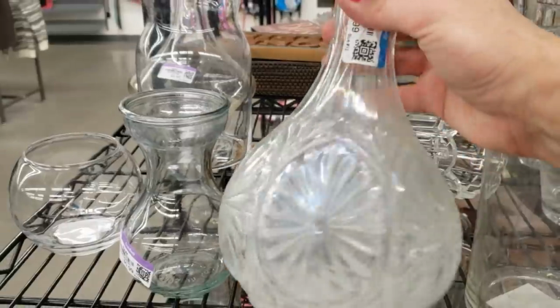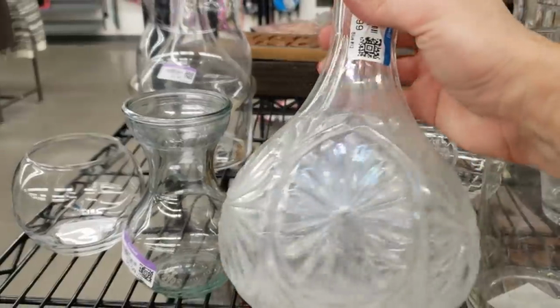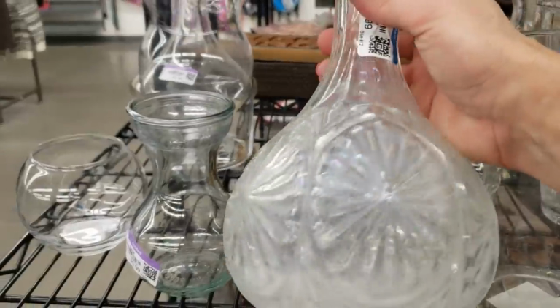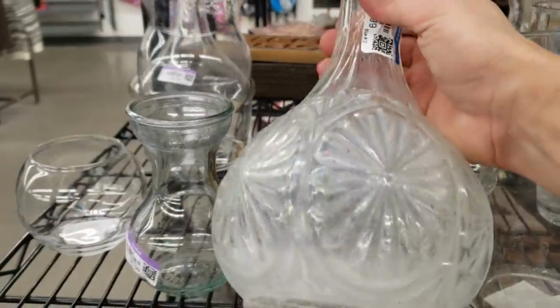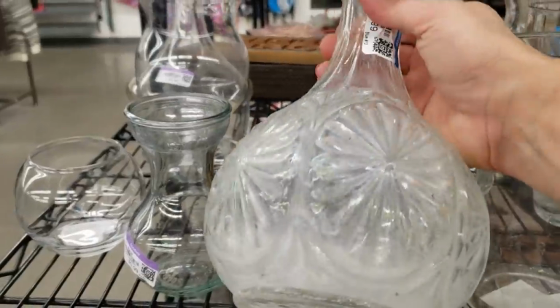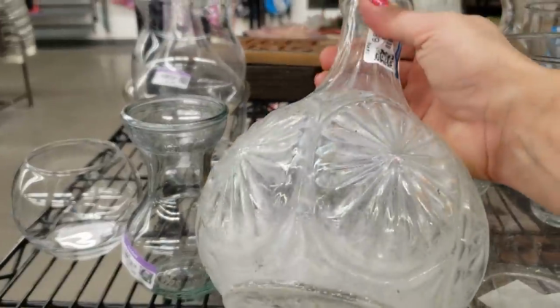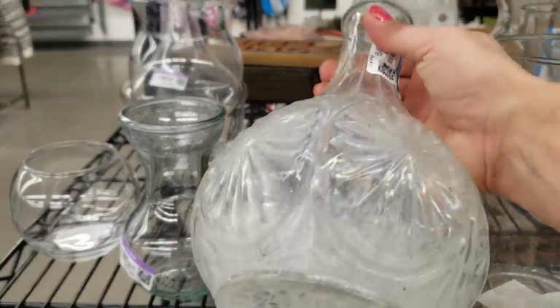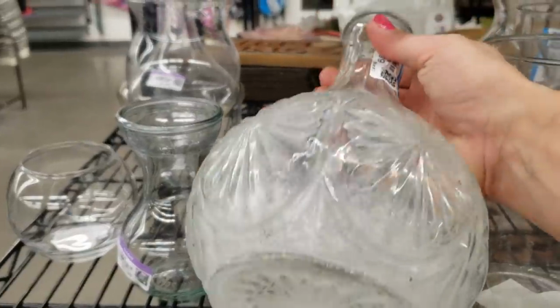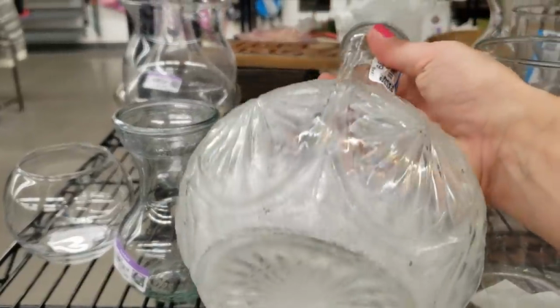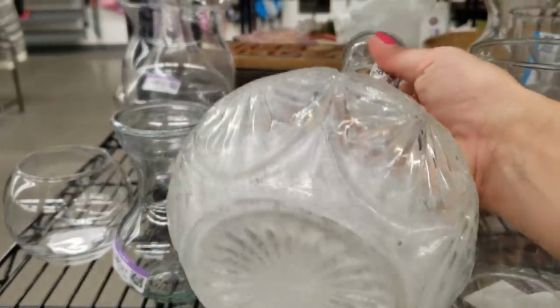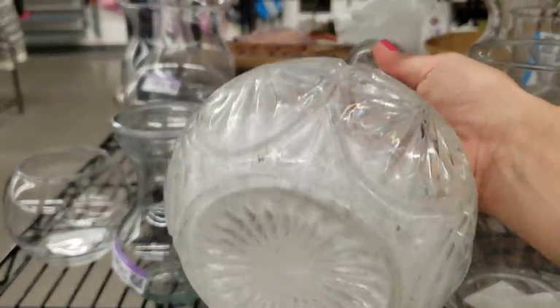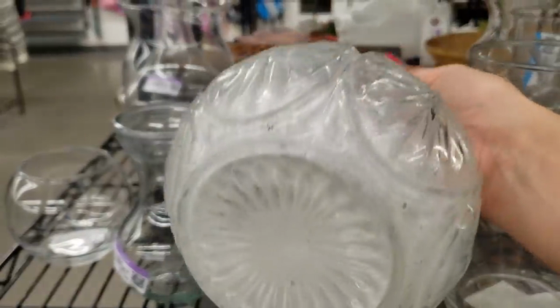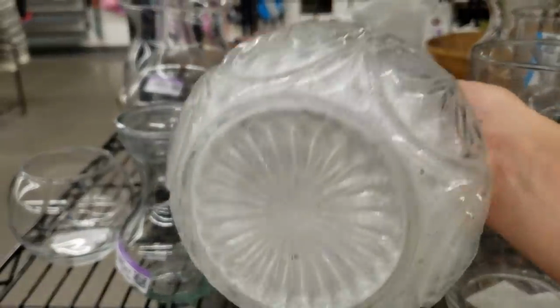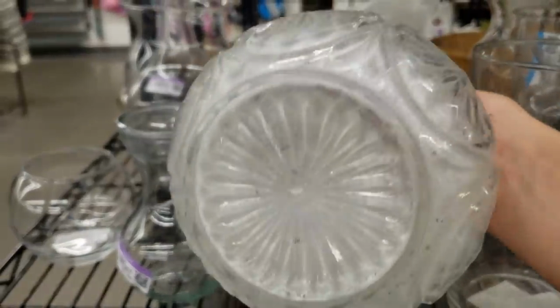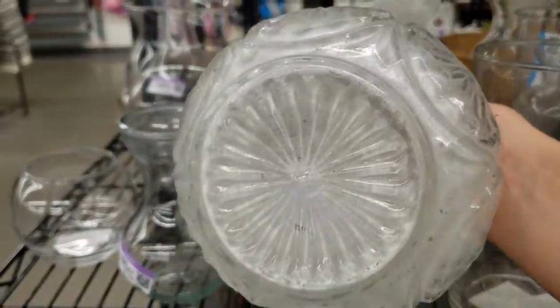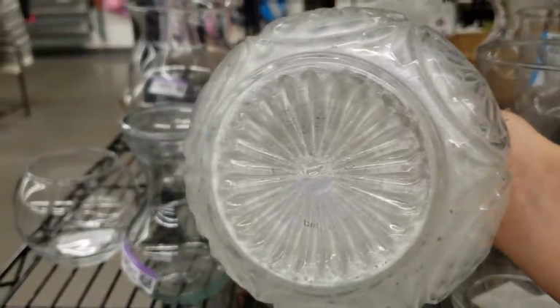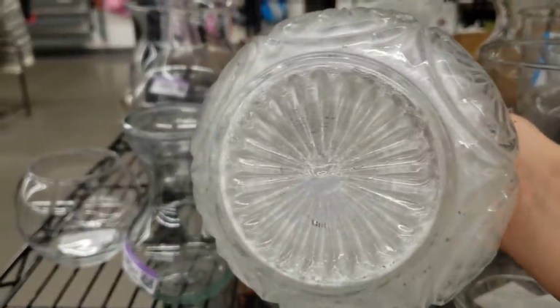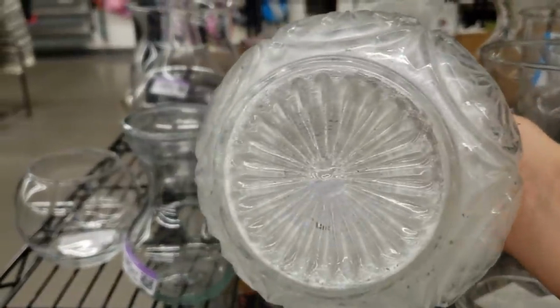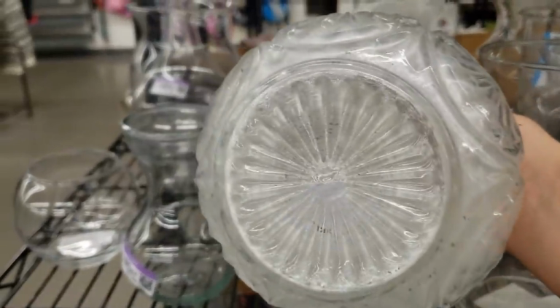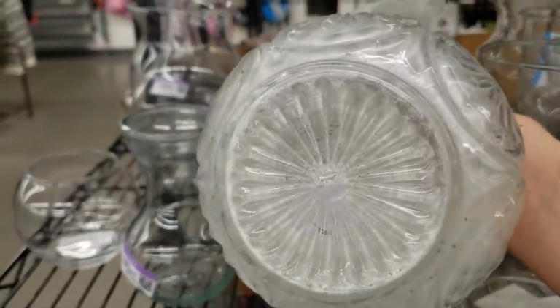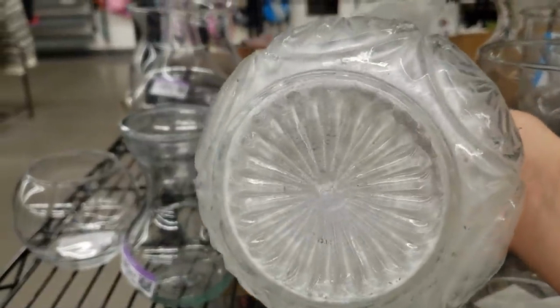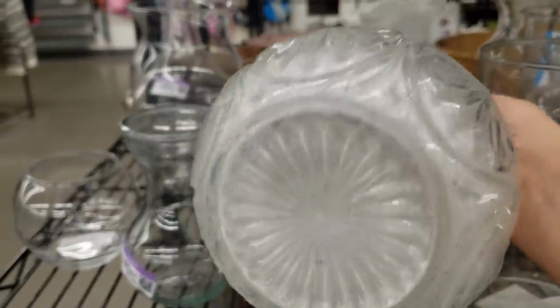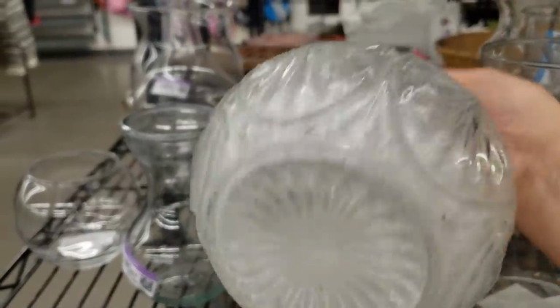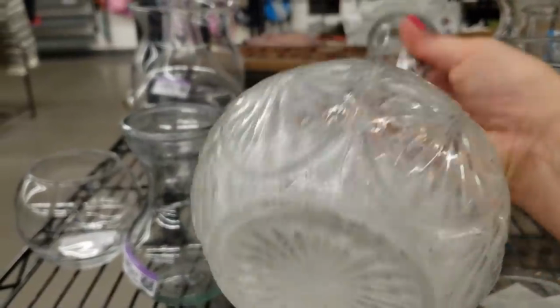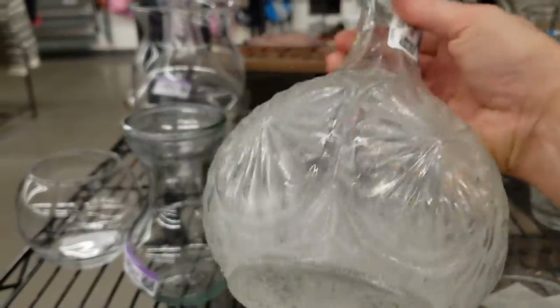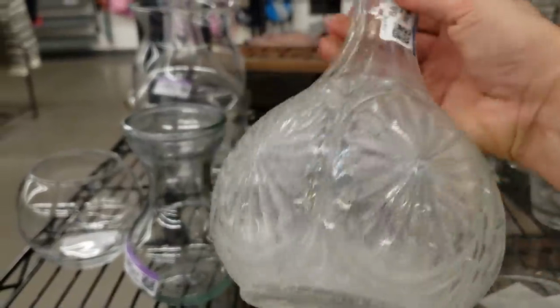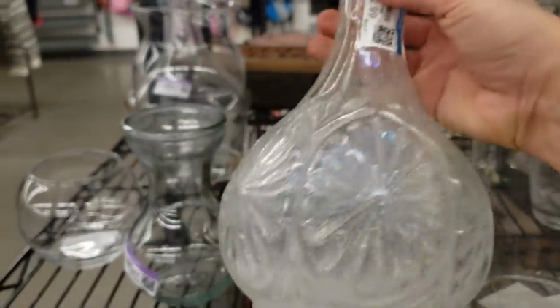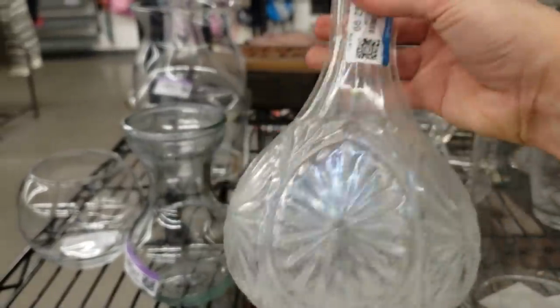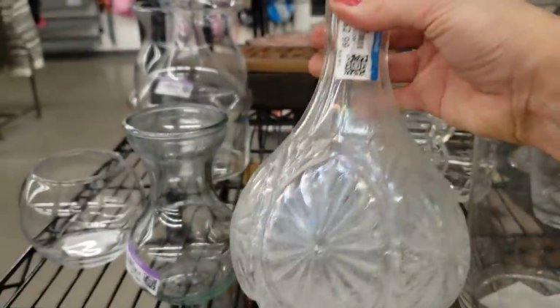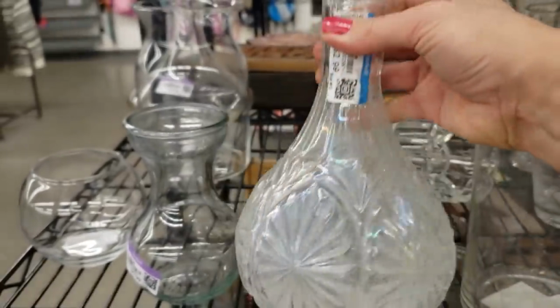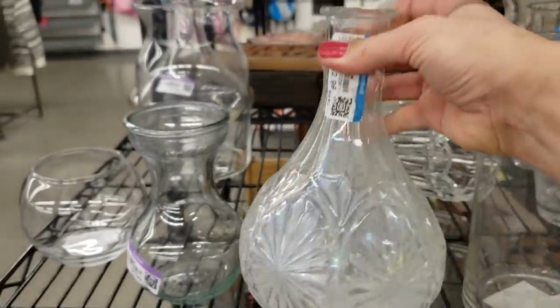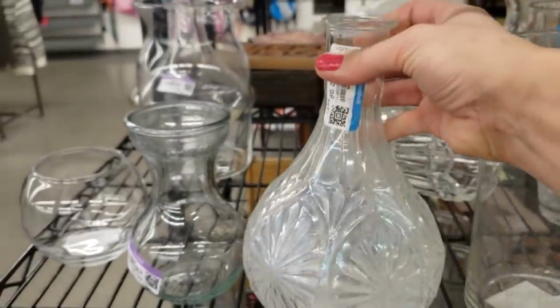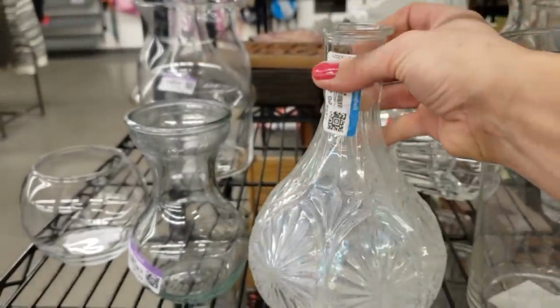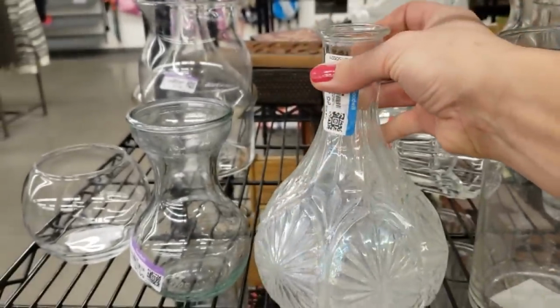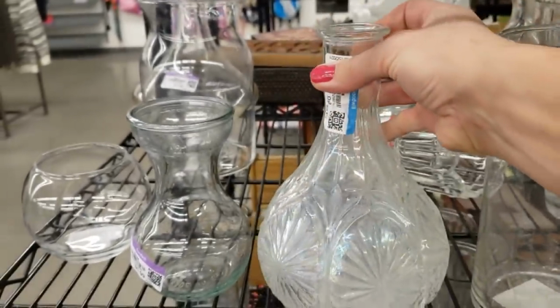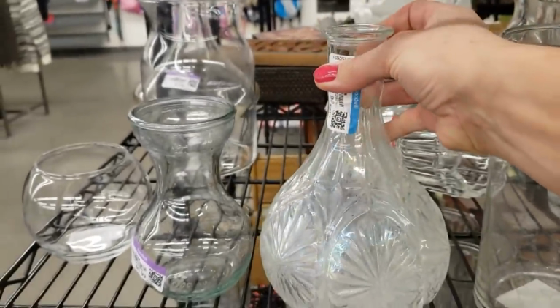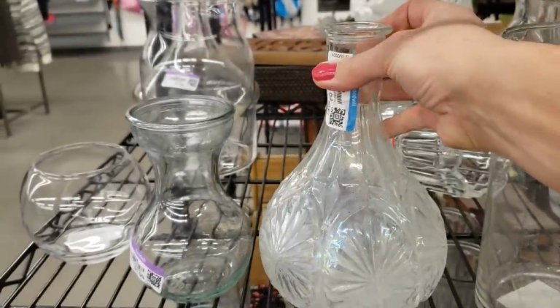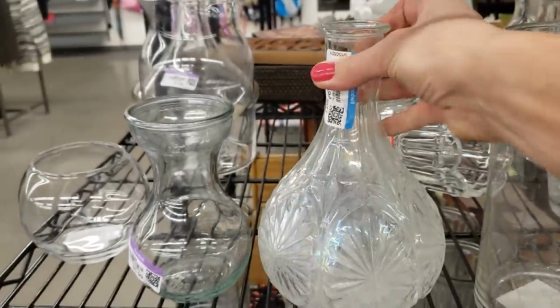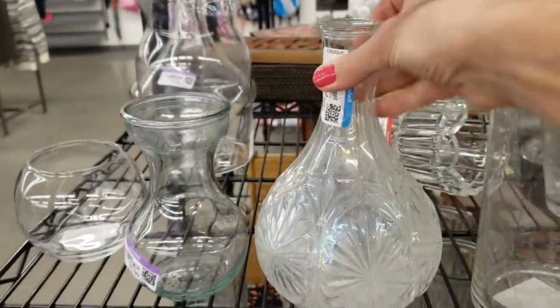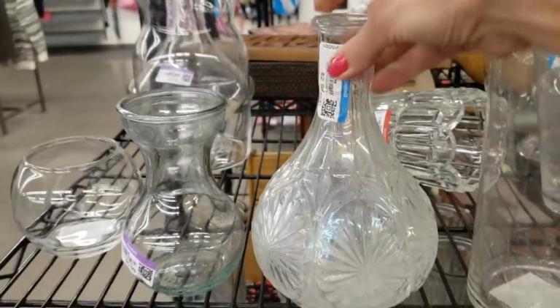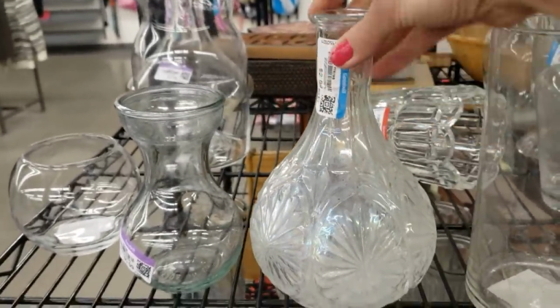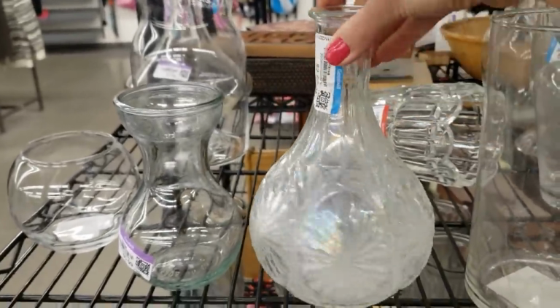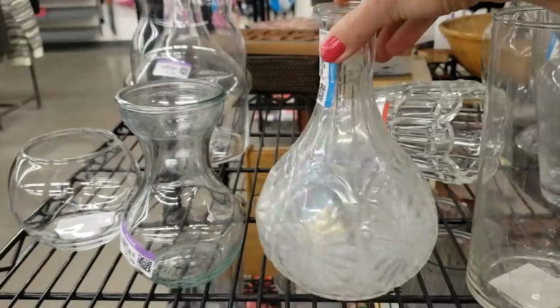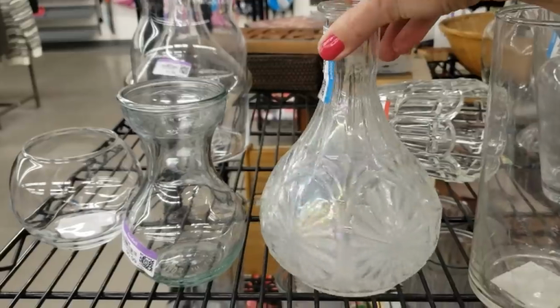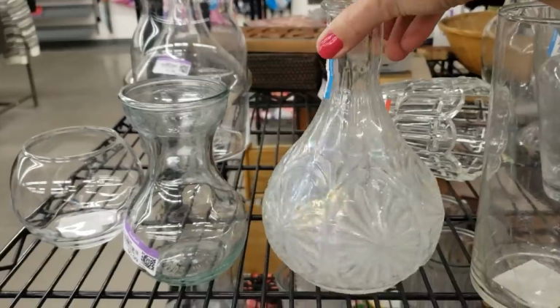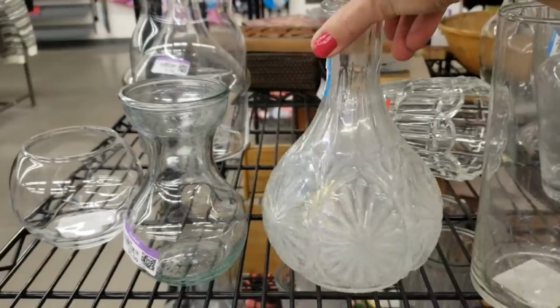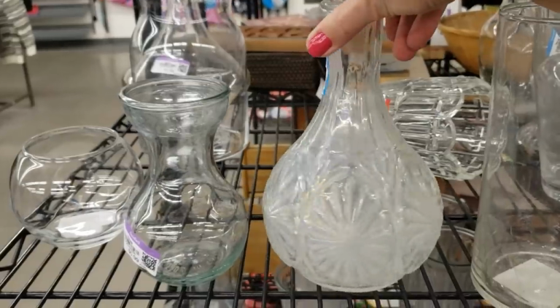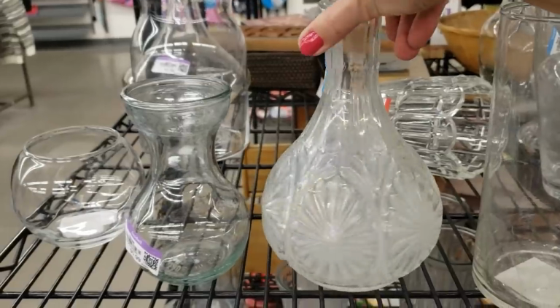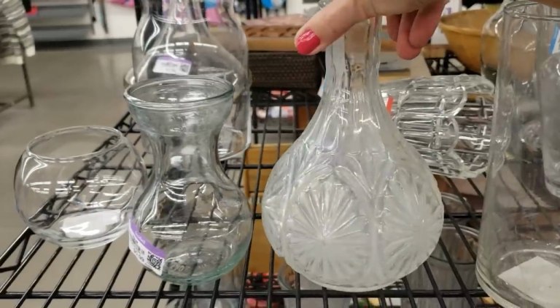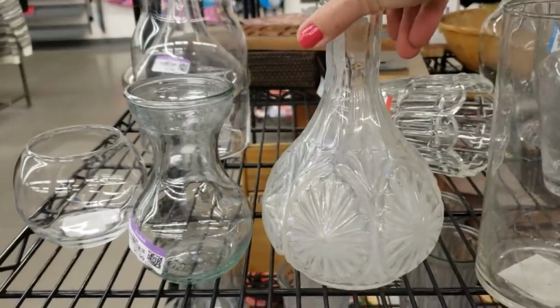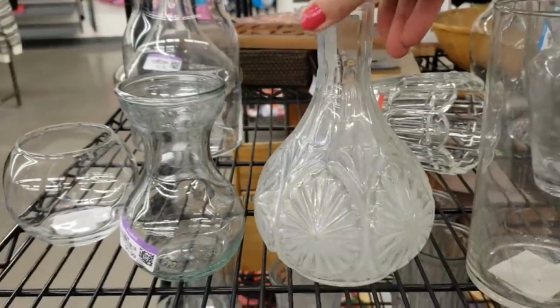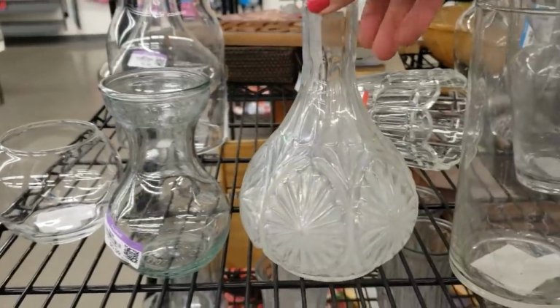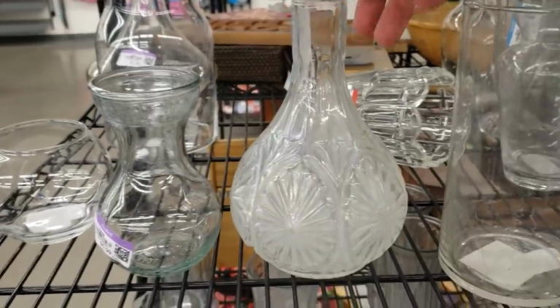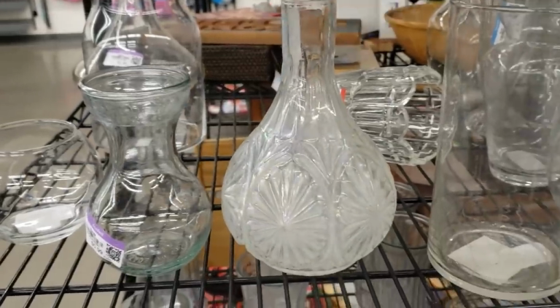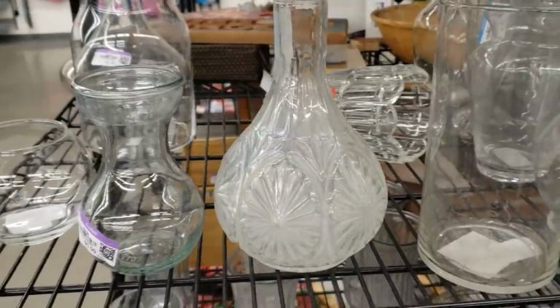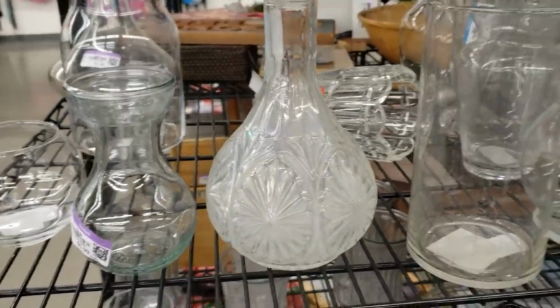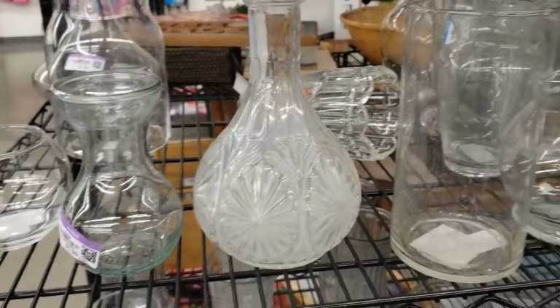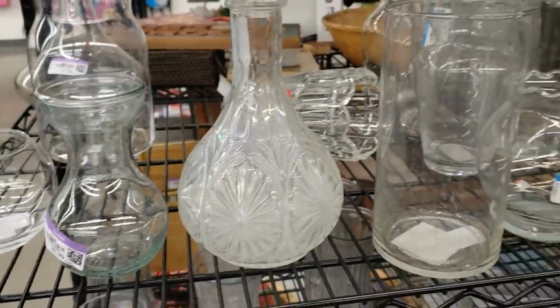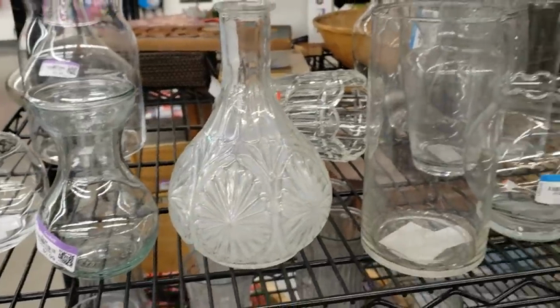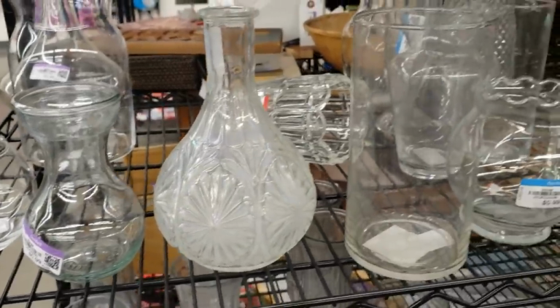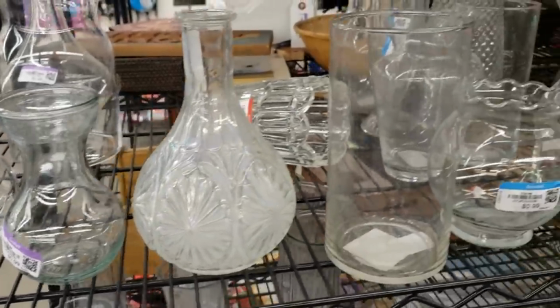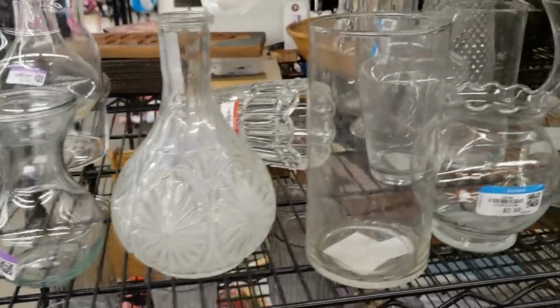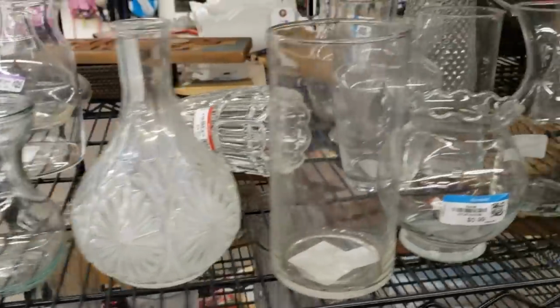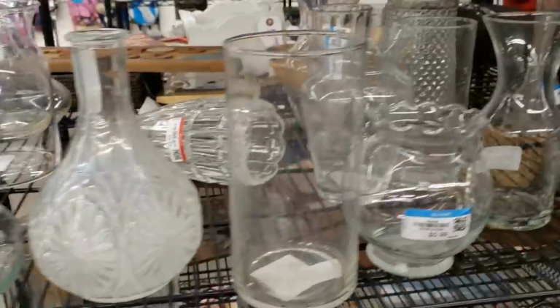It's a pretty vase. One of my subscribers was telling me that denture tablets with warm water will clean up that residue.